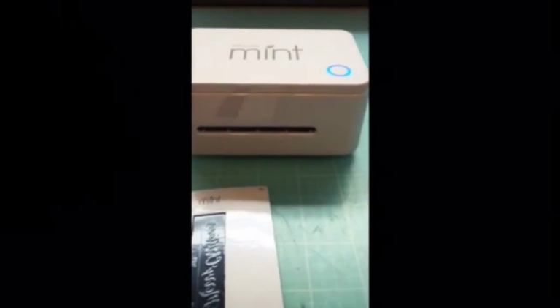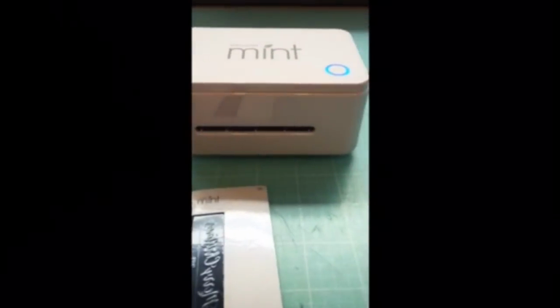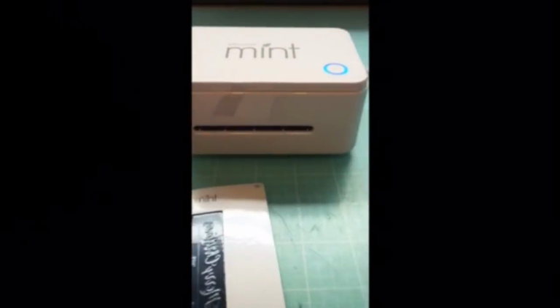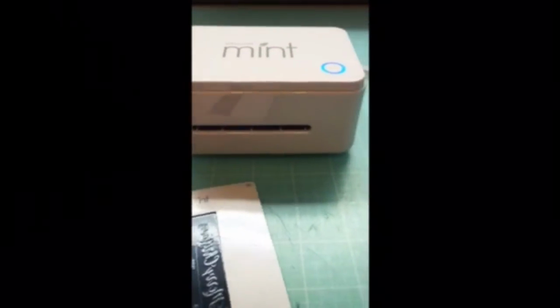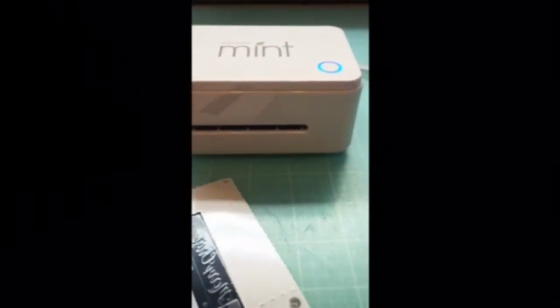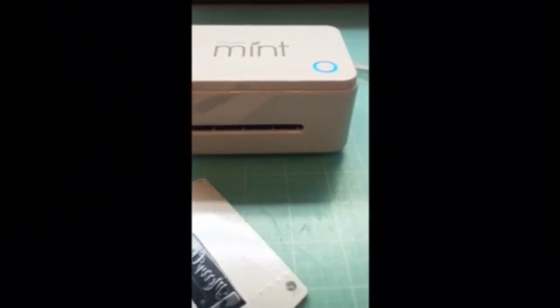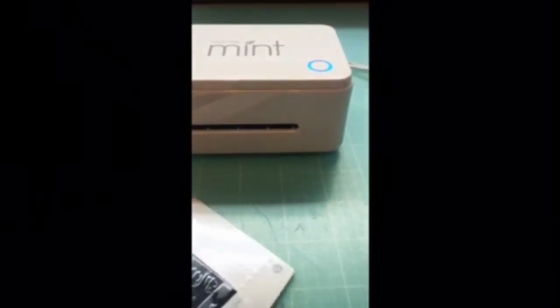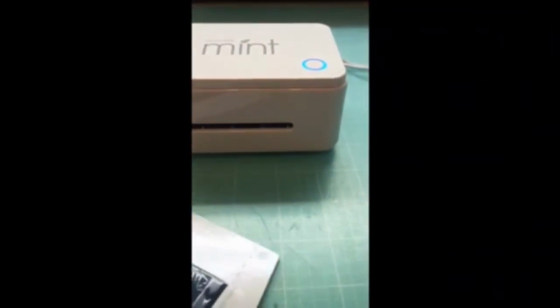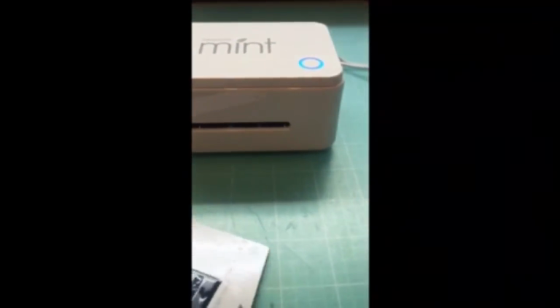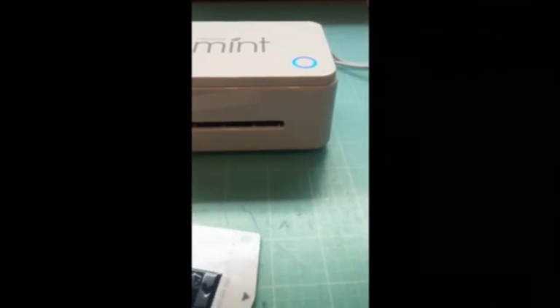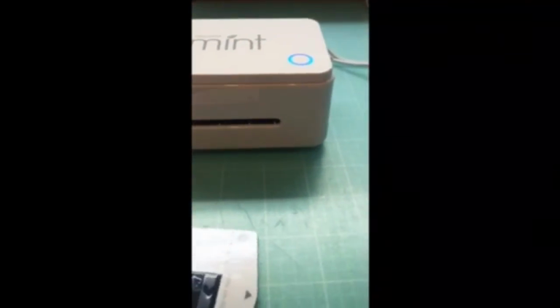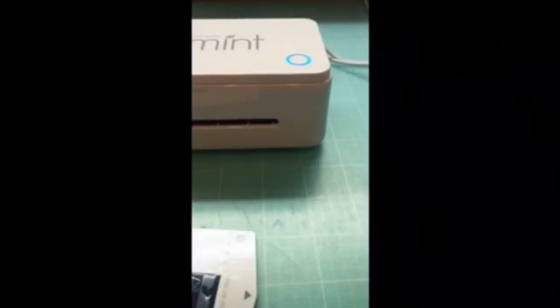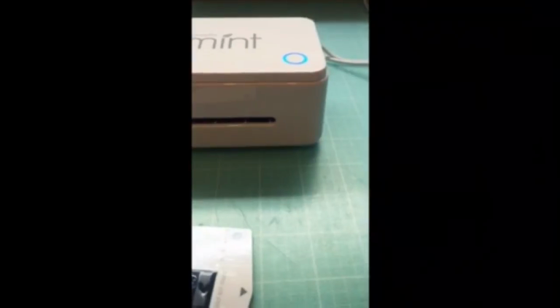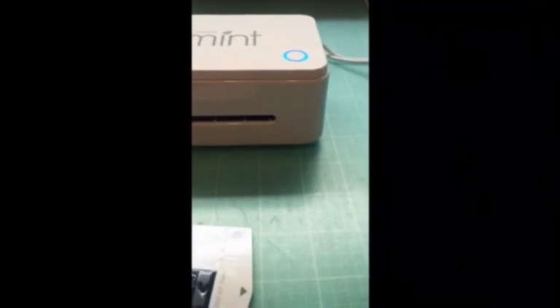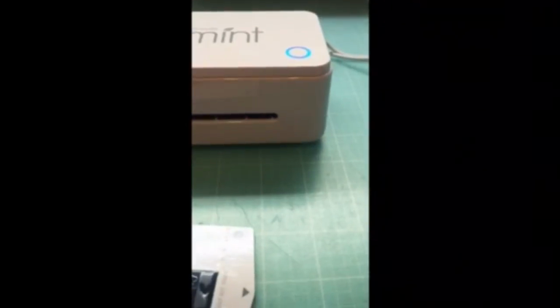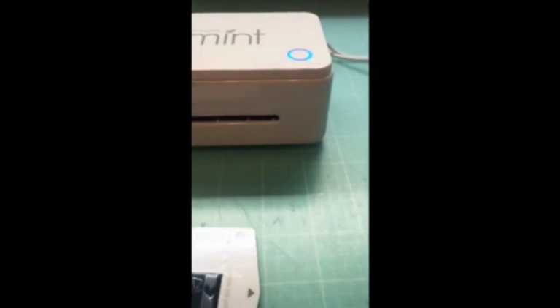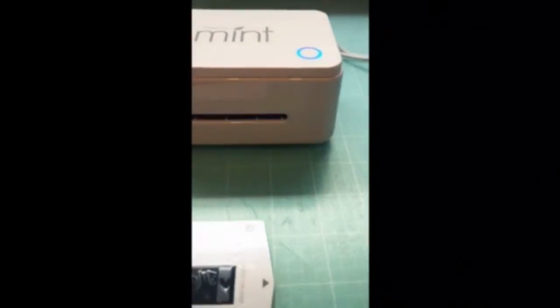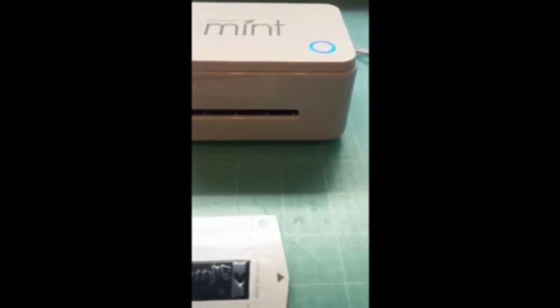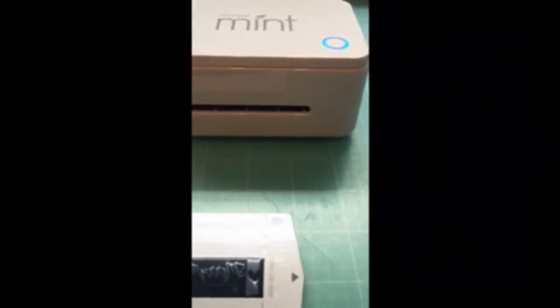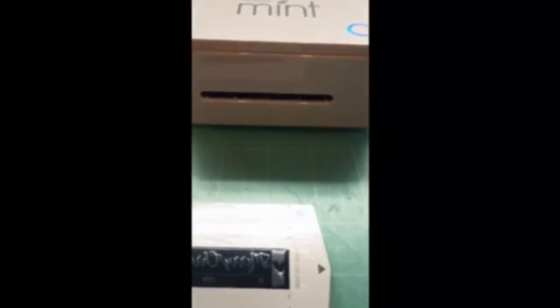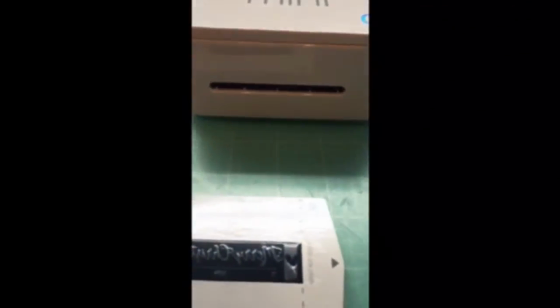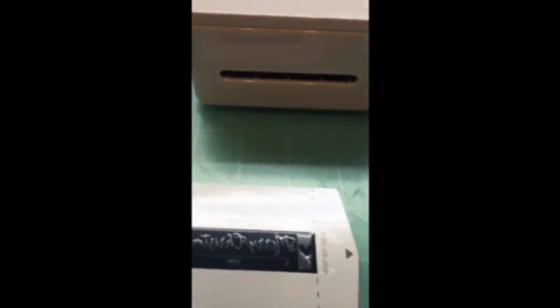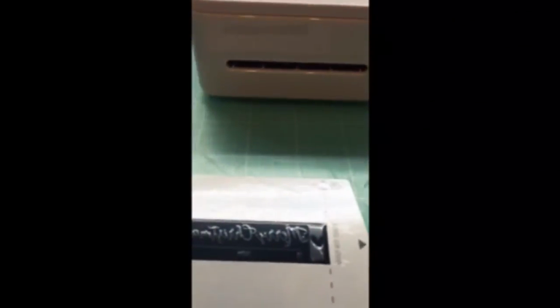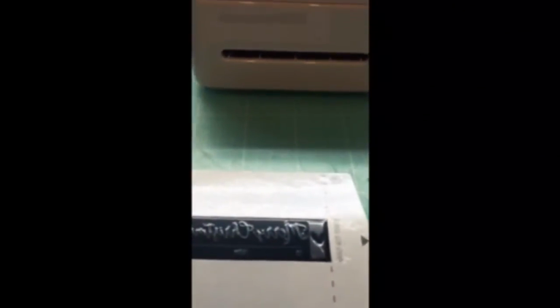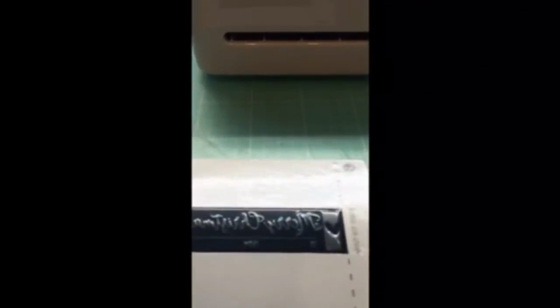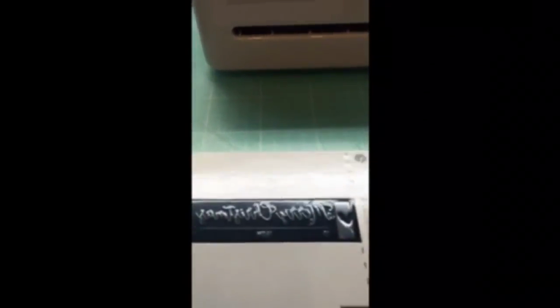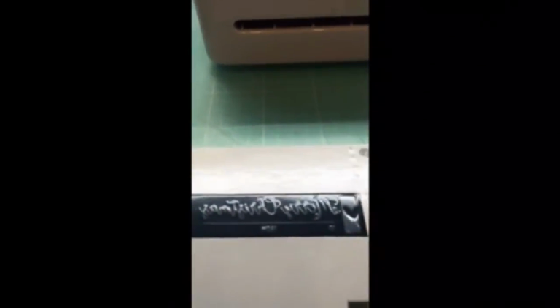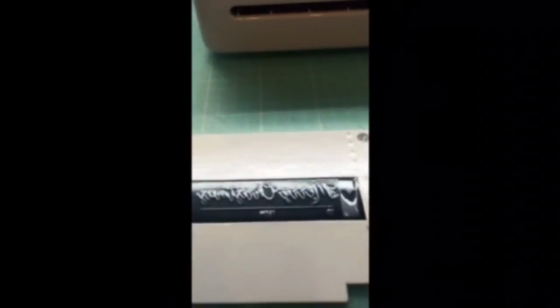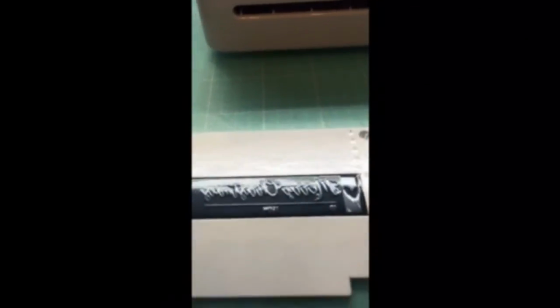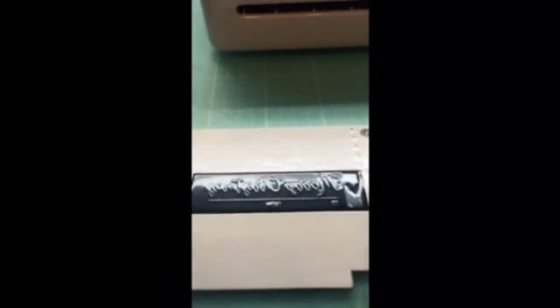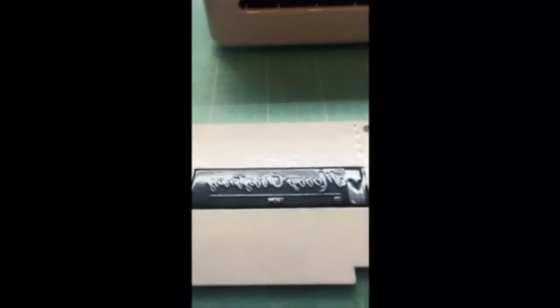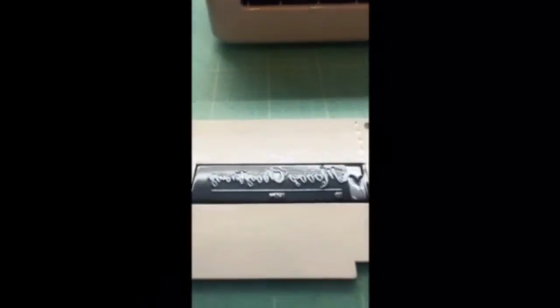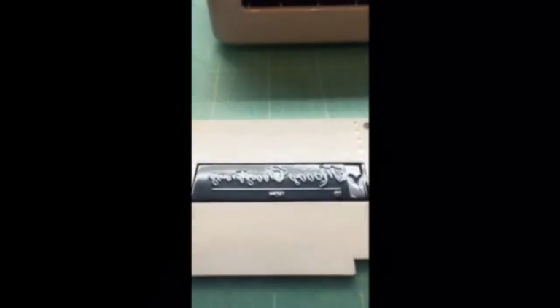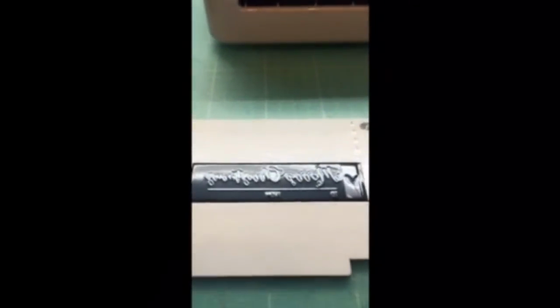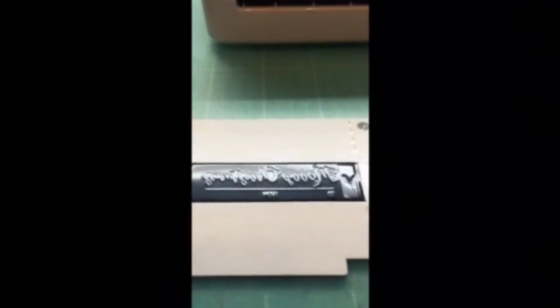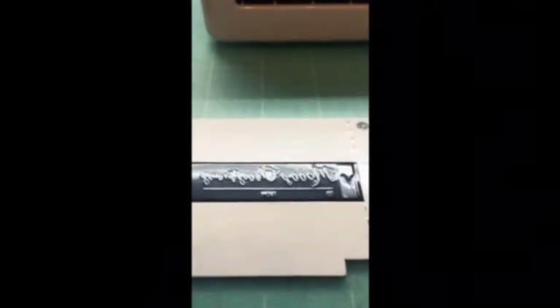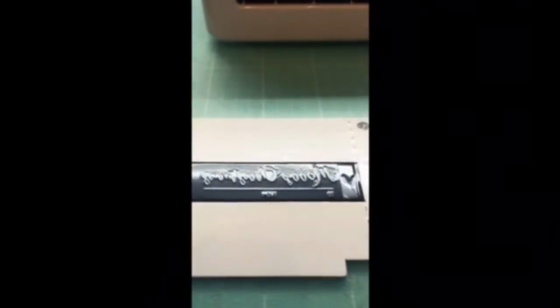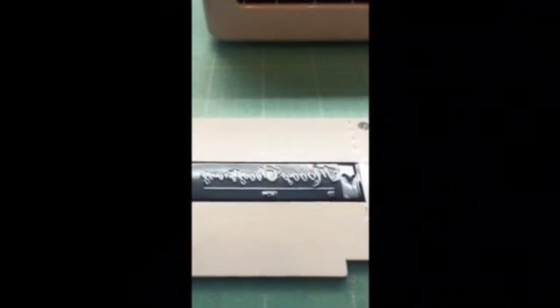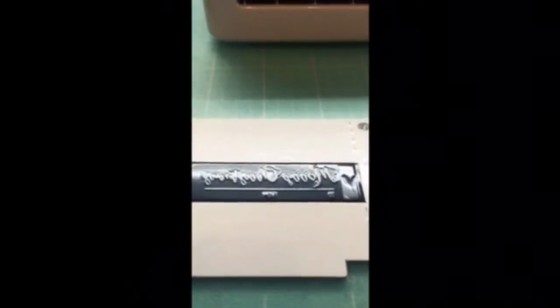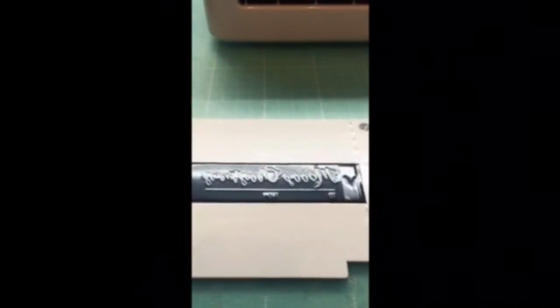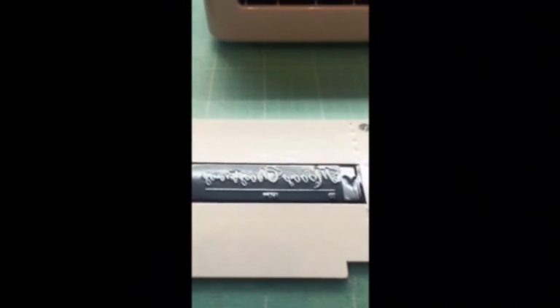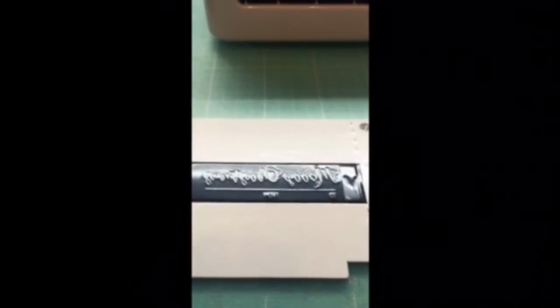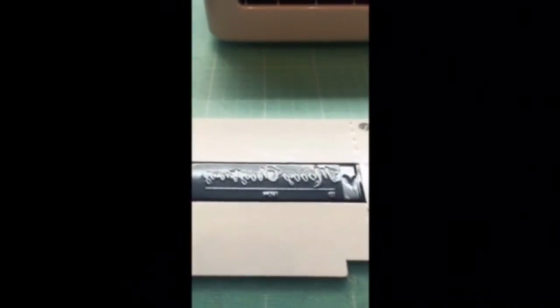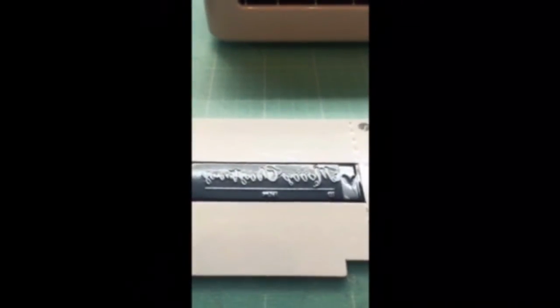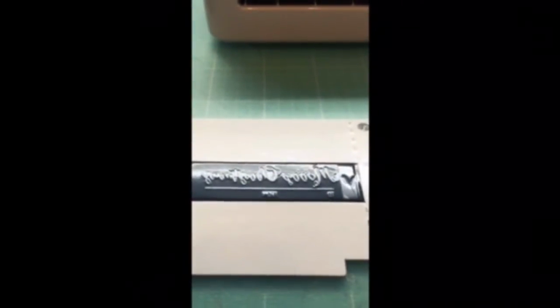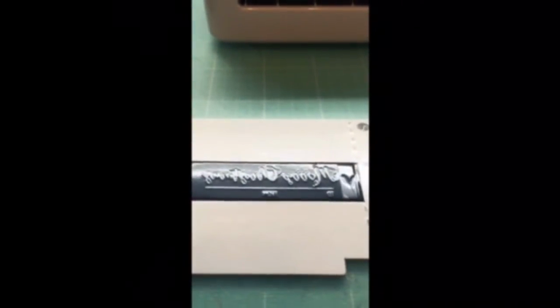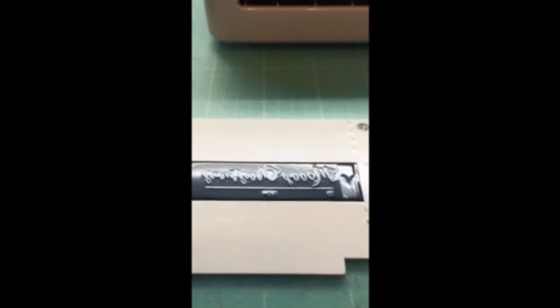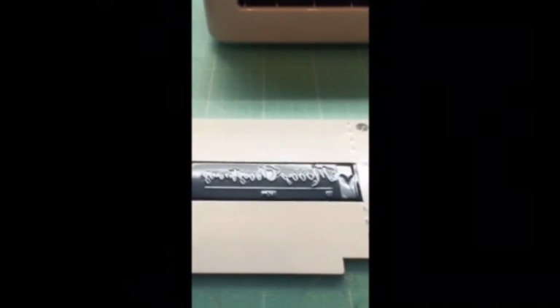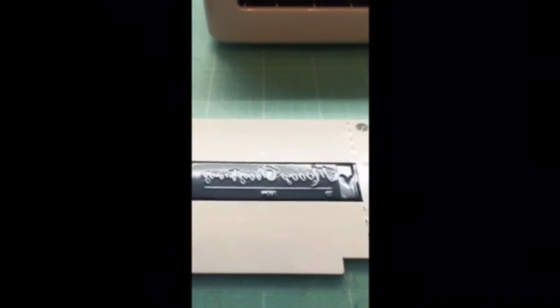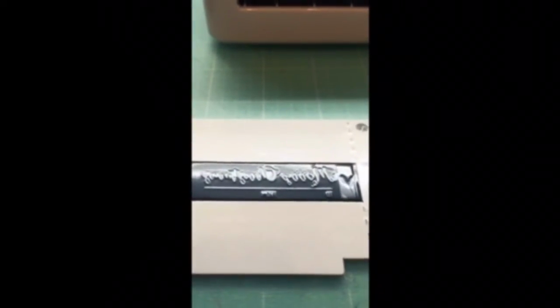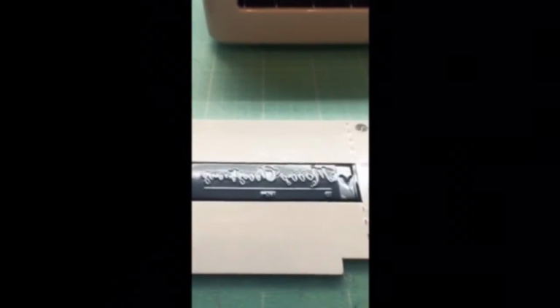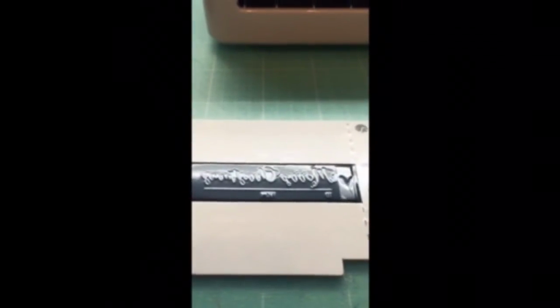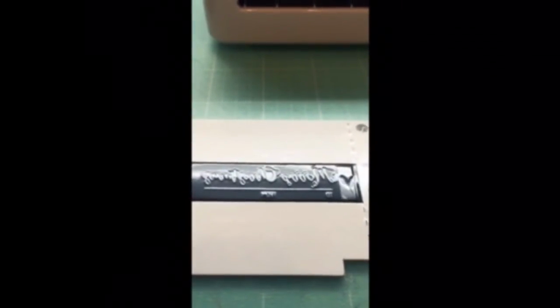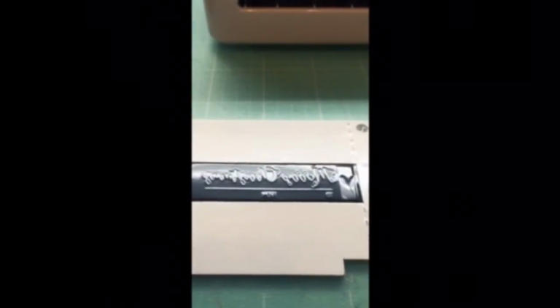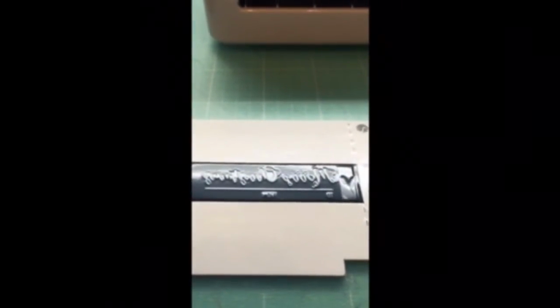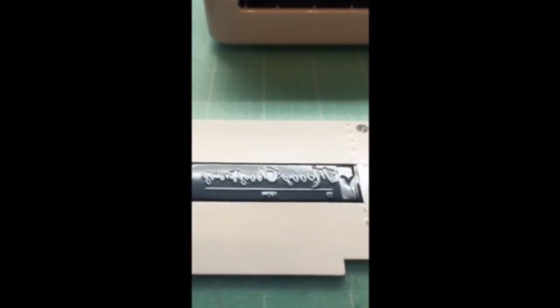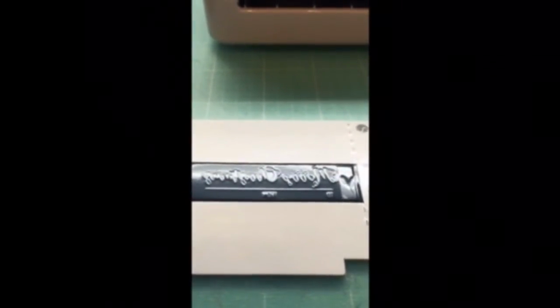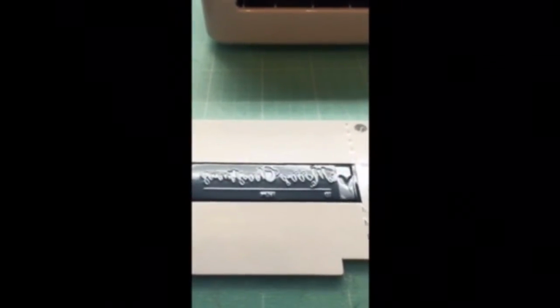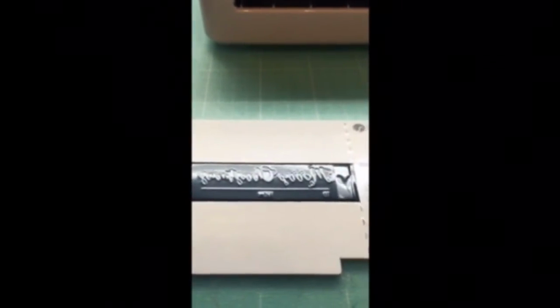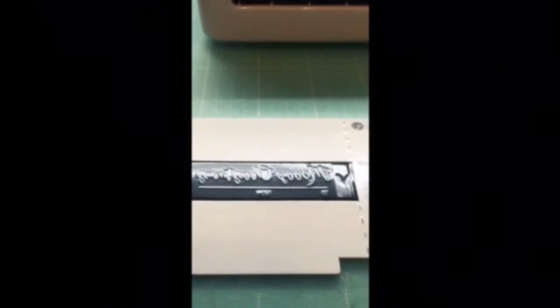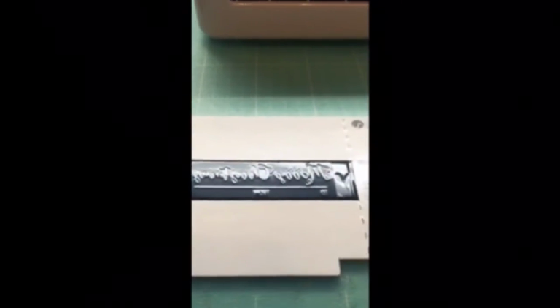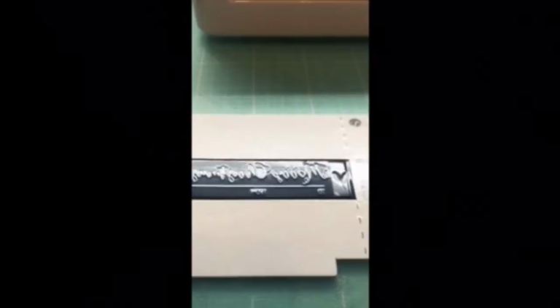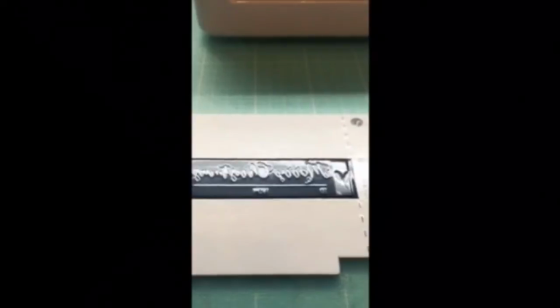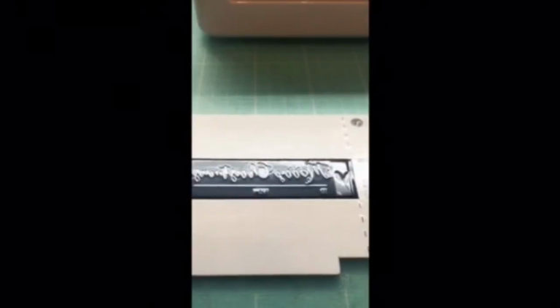Here's the finished stamp. You can already see the design and stuff in the stamp itself.